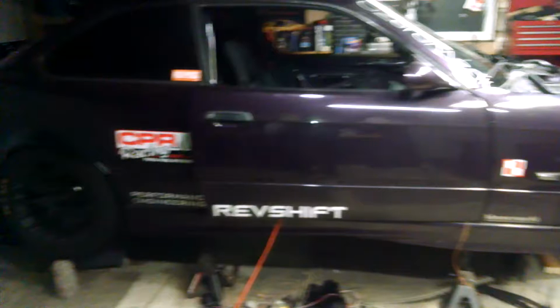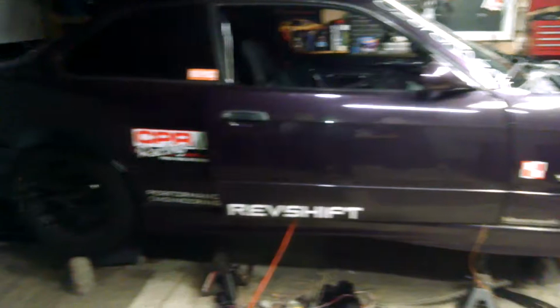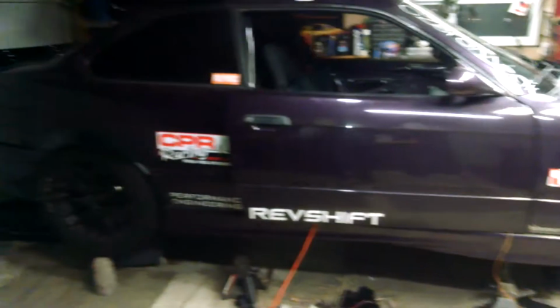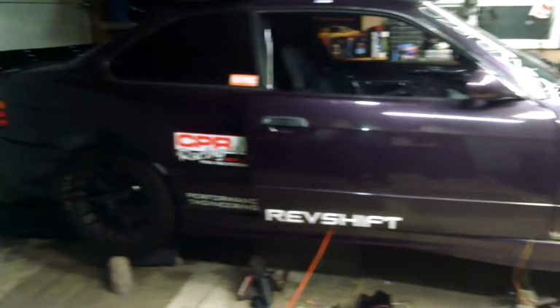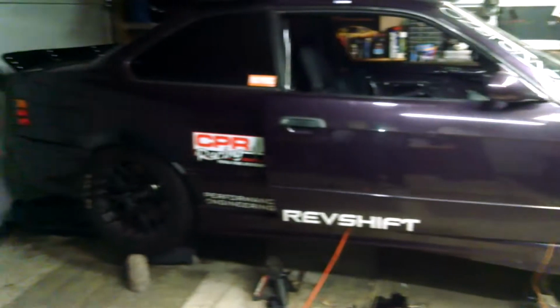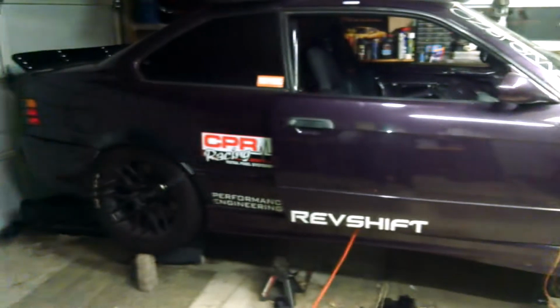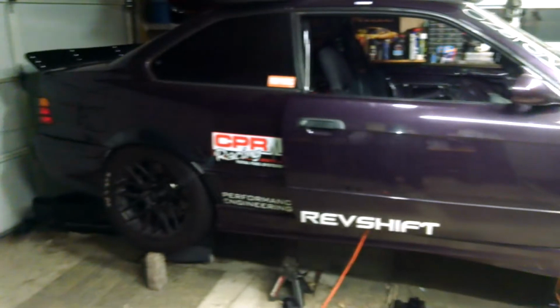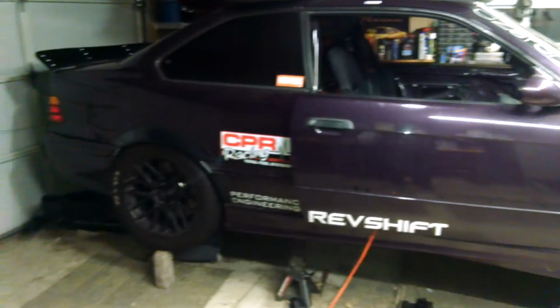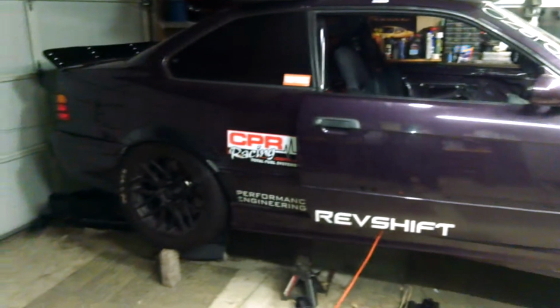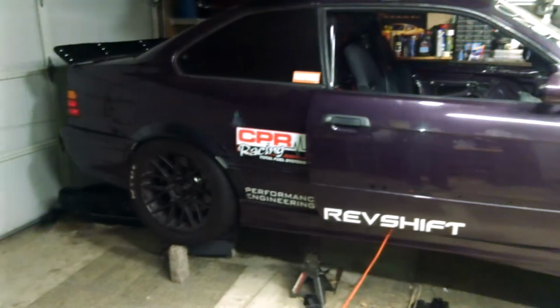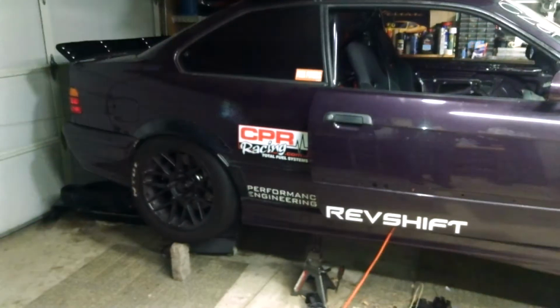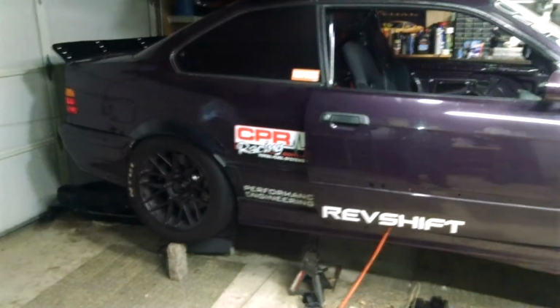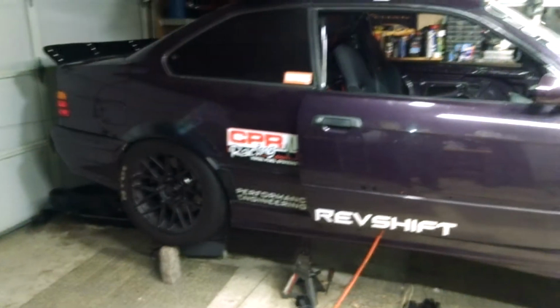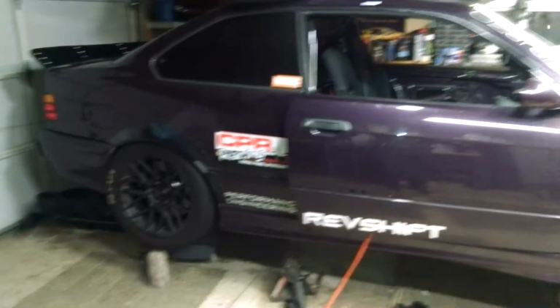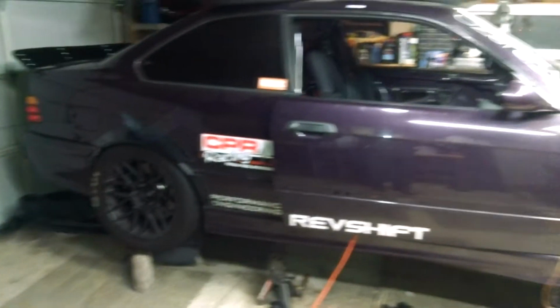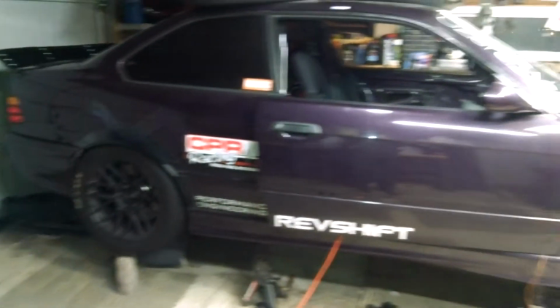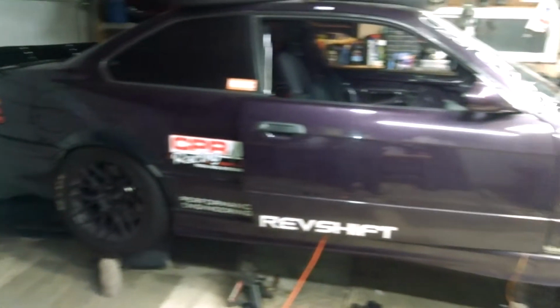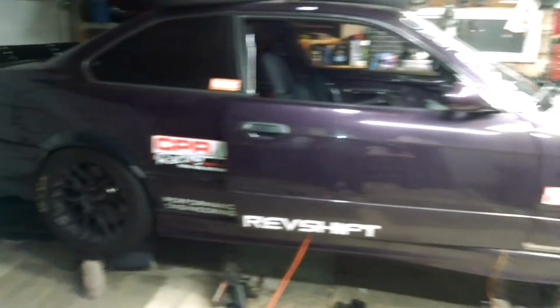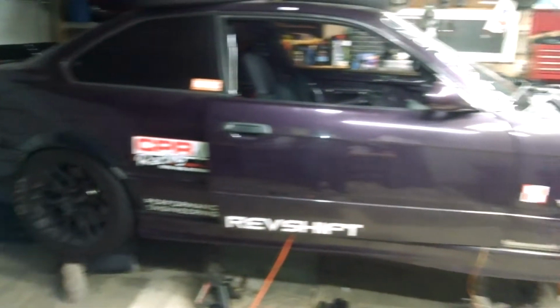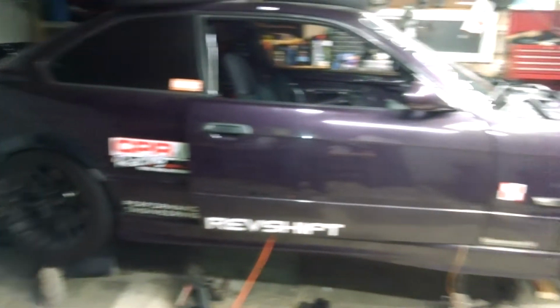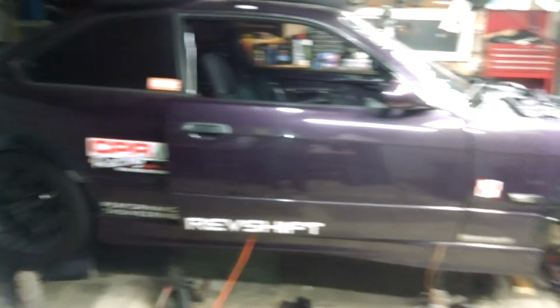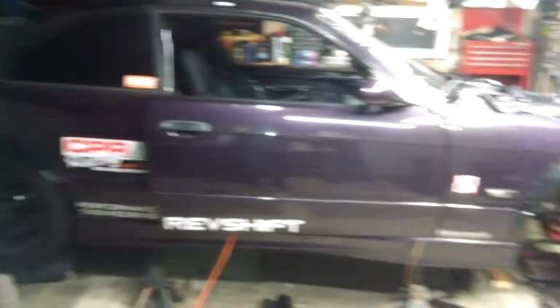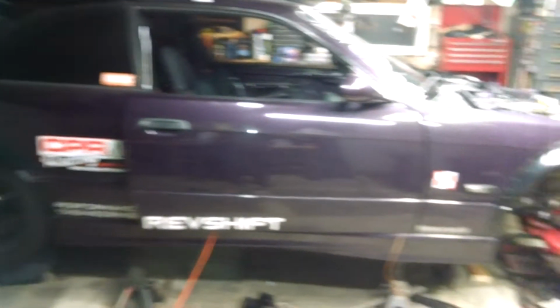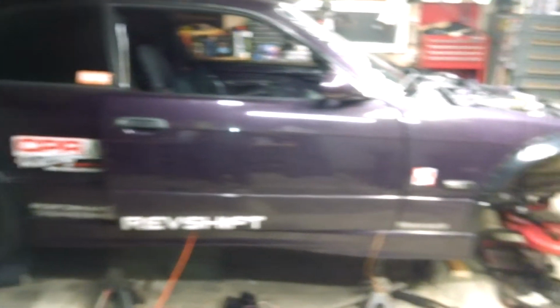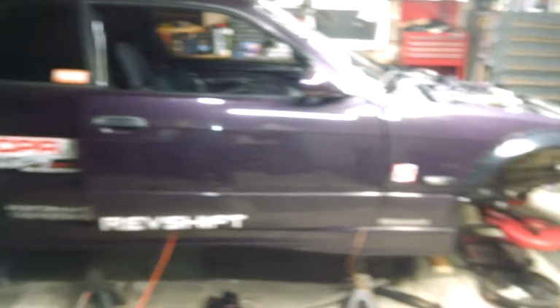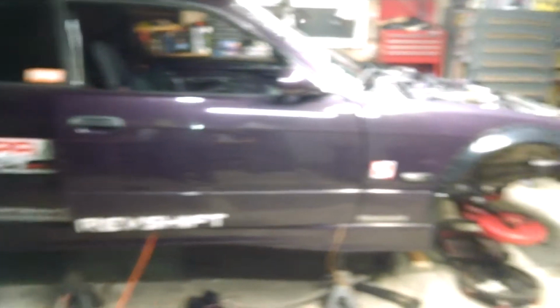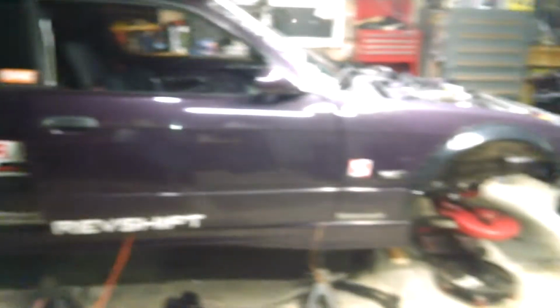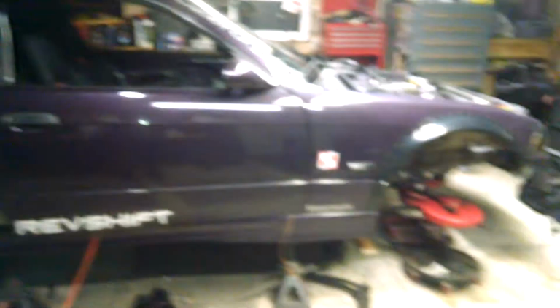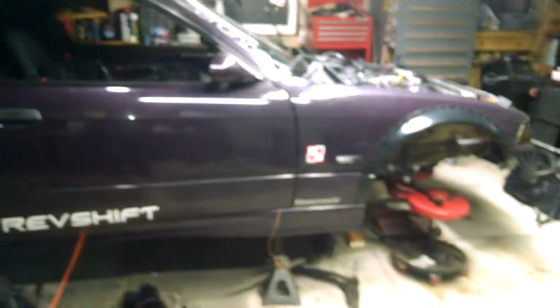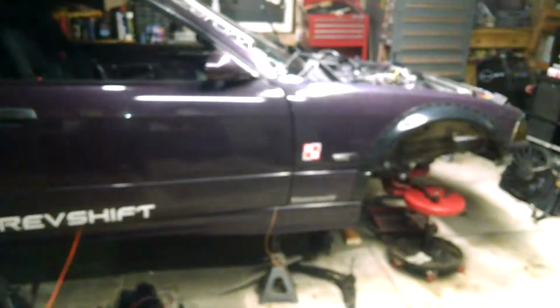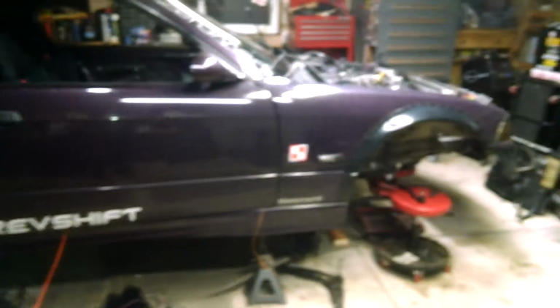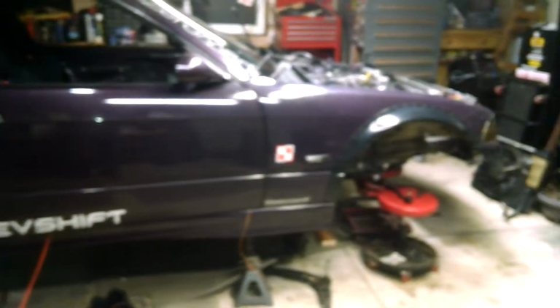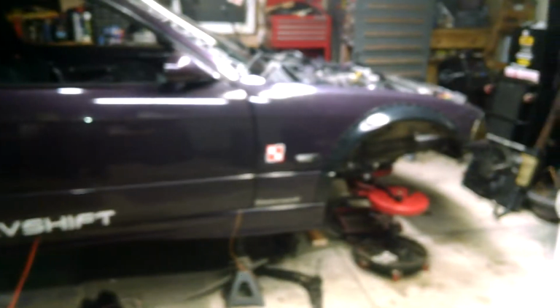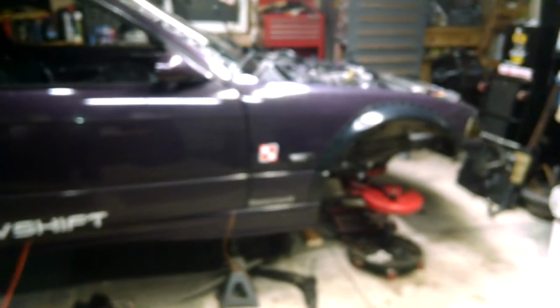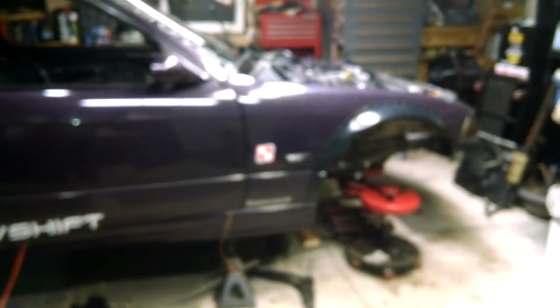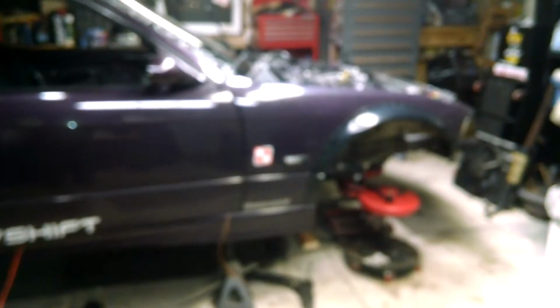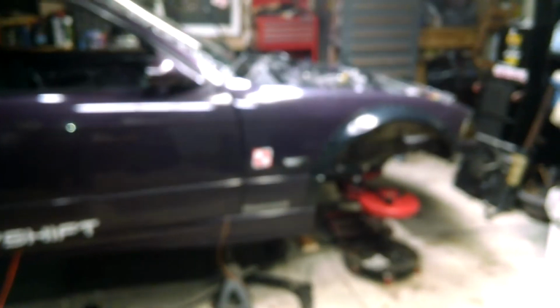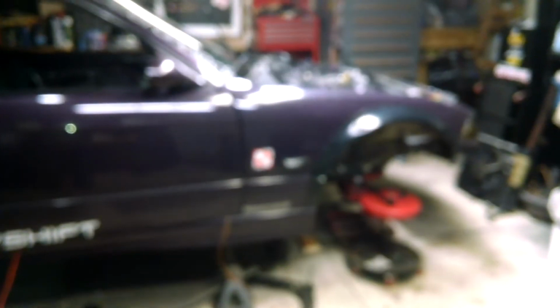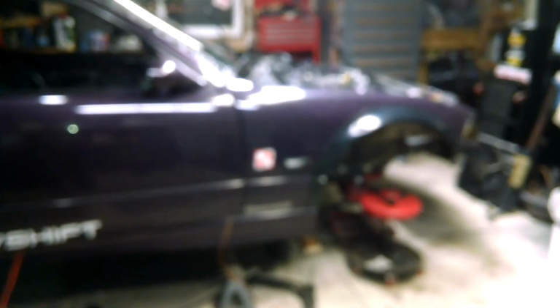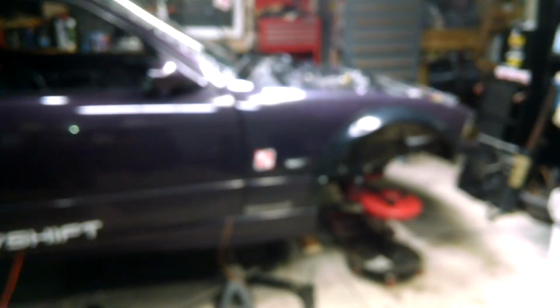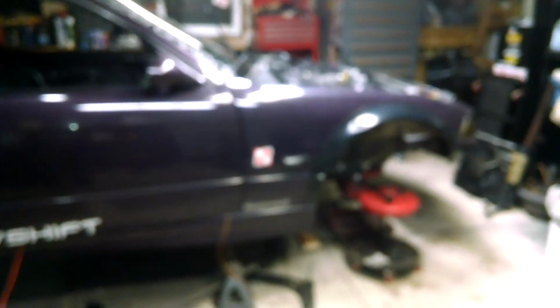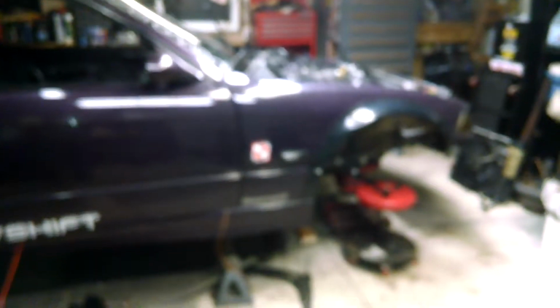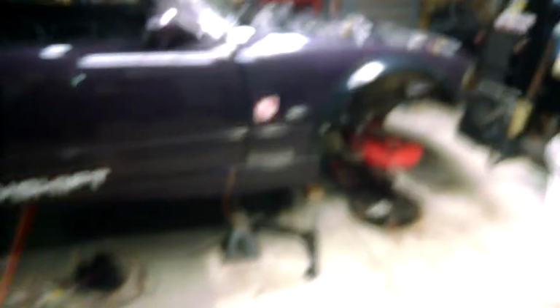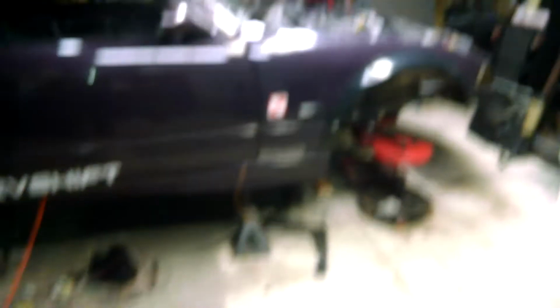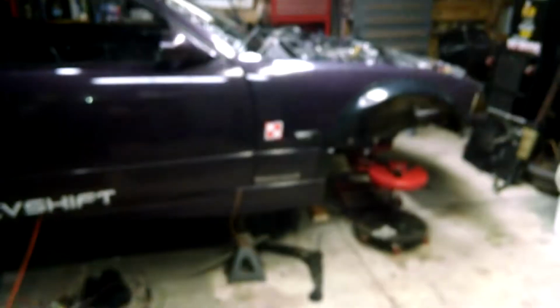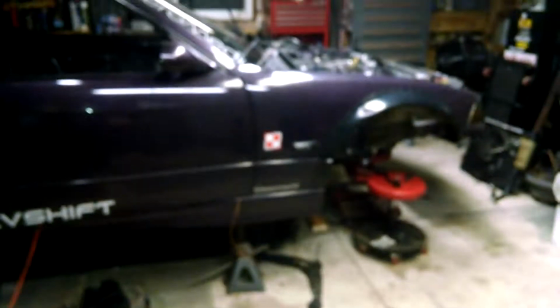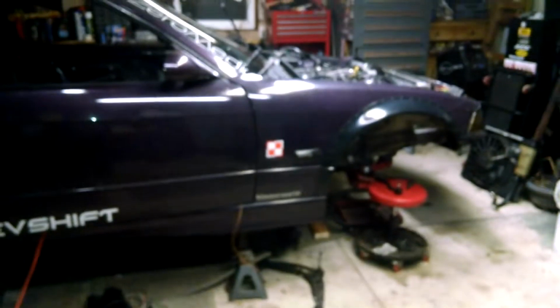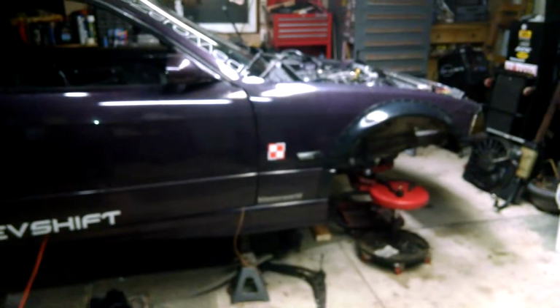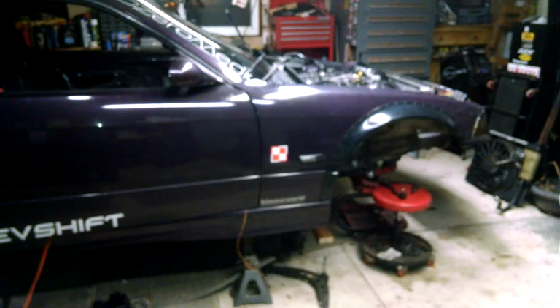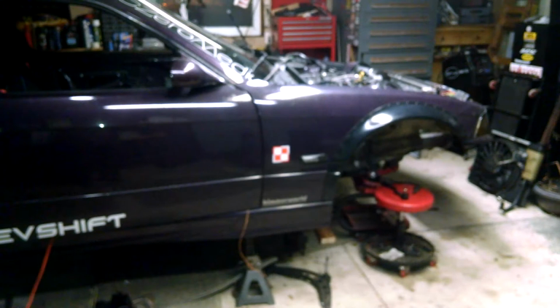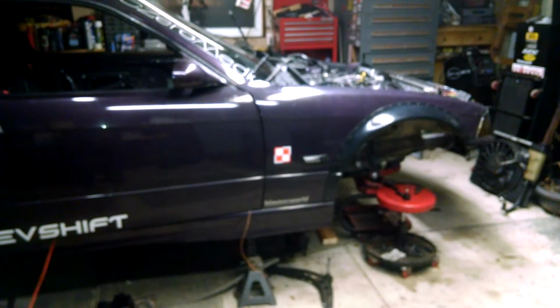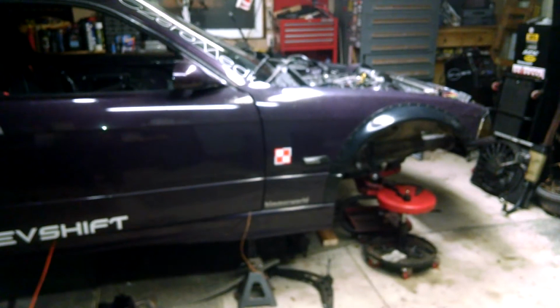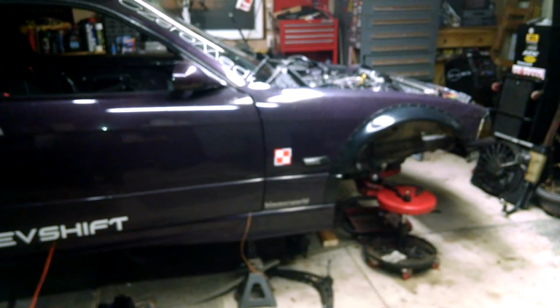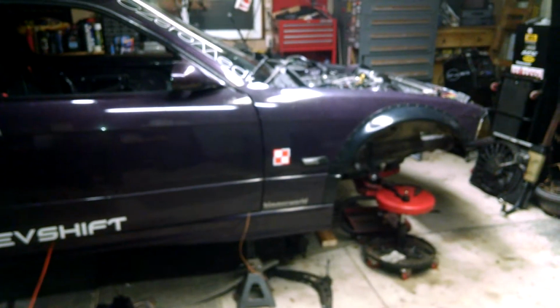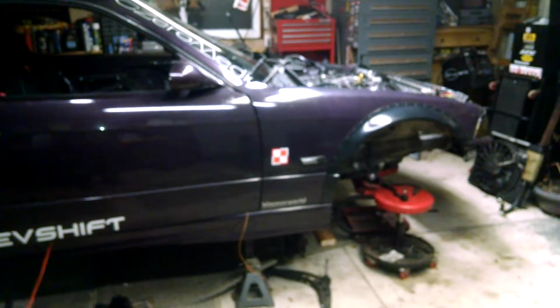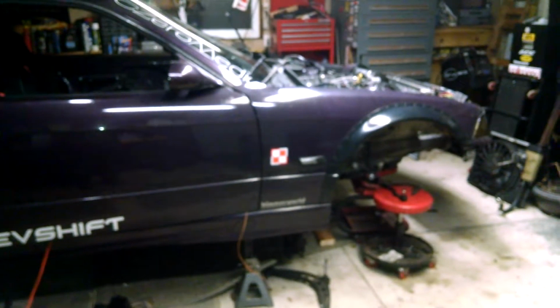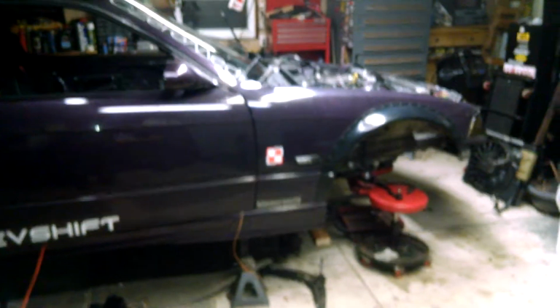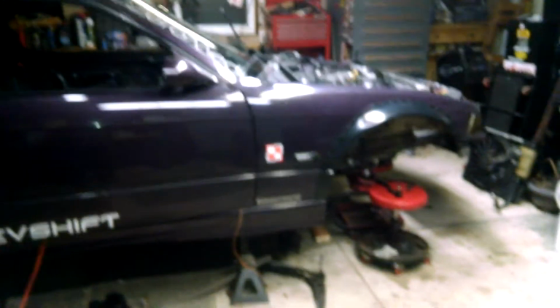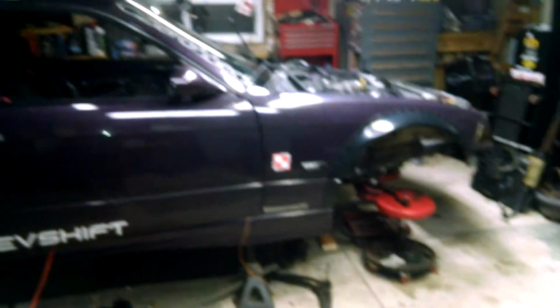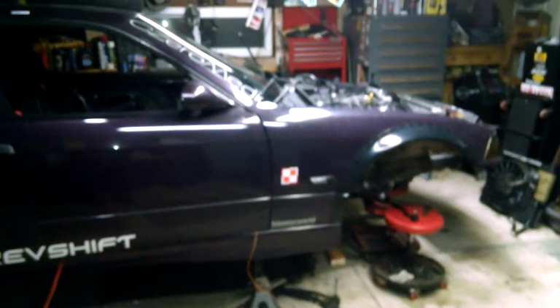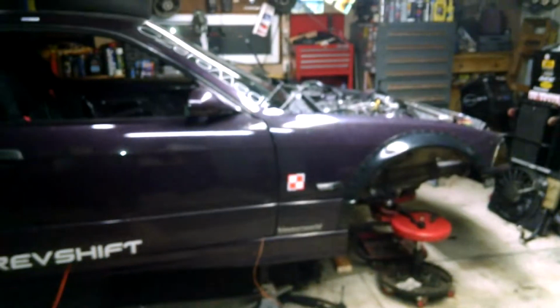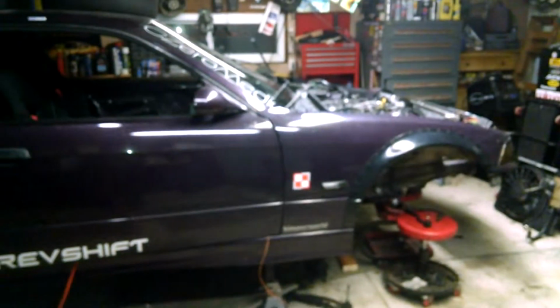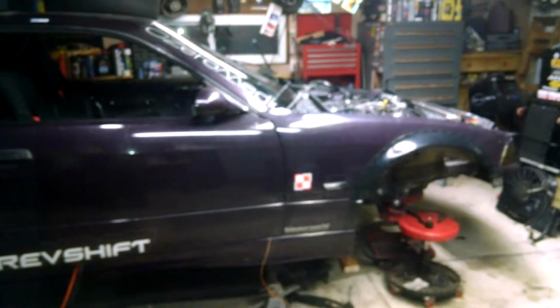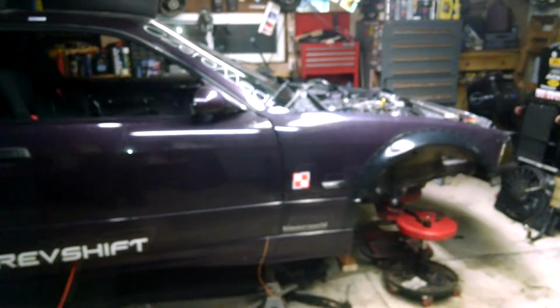Hello everybody, quick update on the M3. As you can see it is completely torn apart and it is quite the mess.